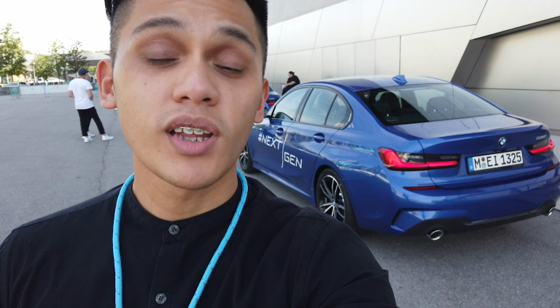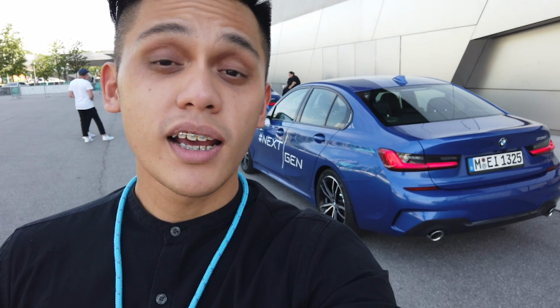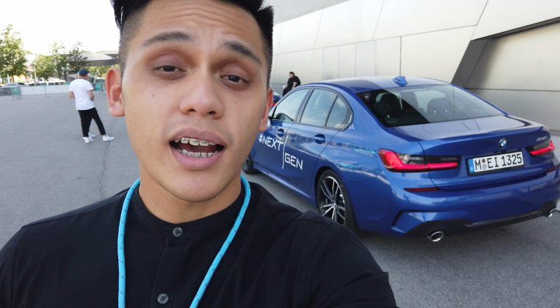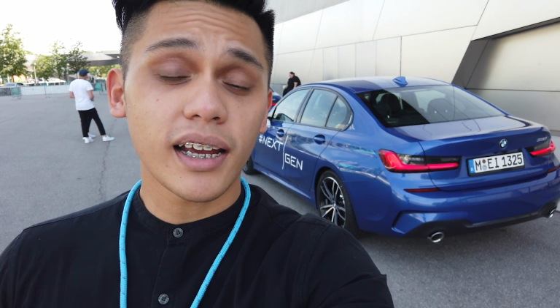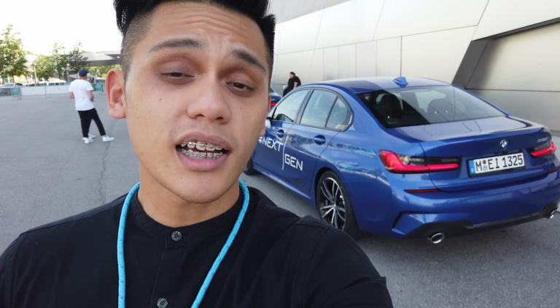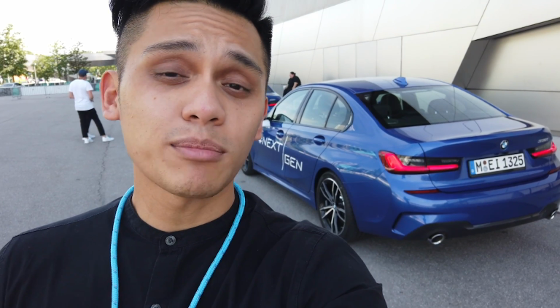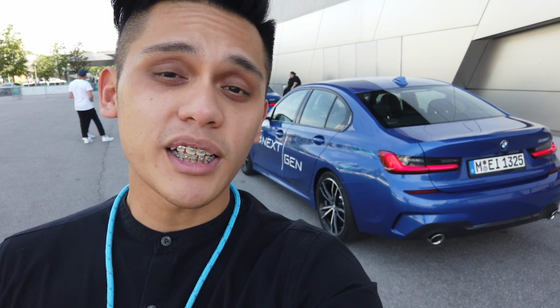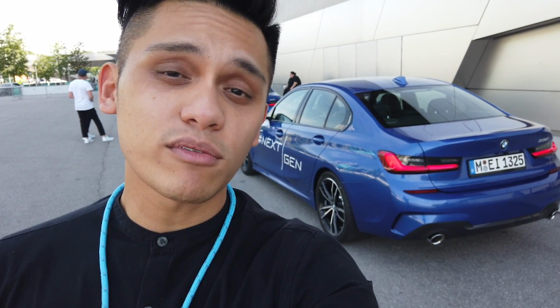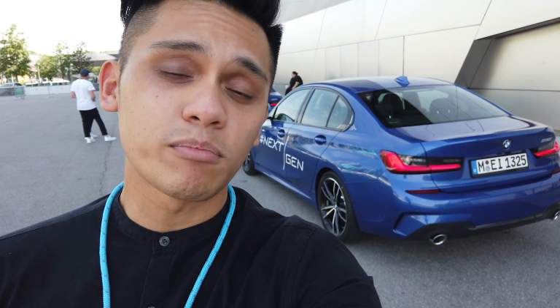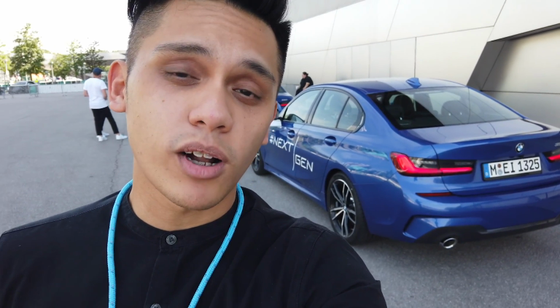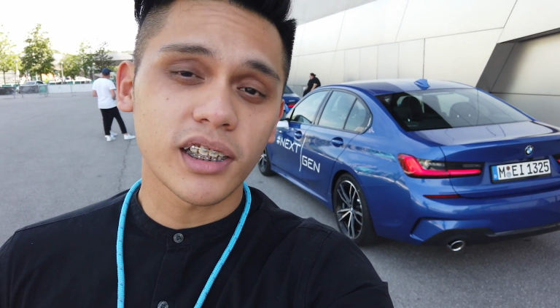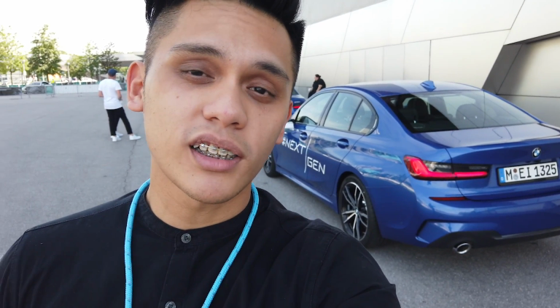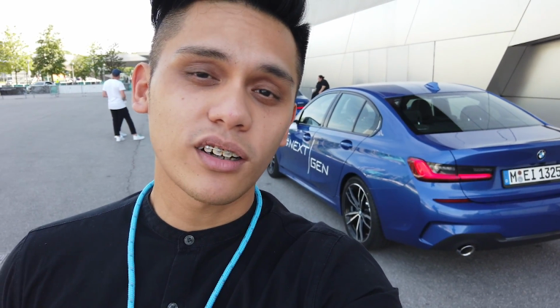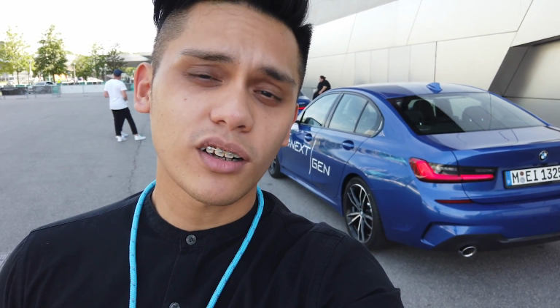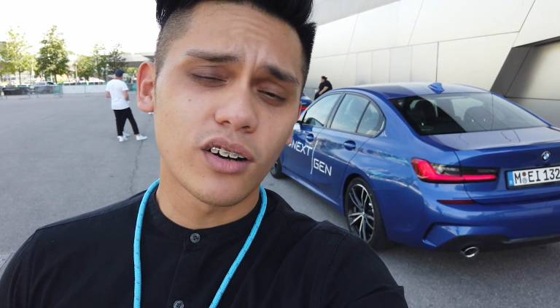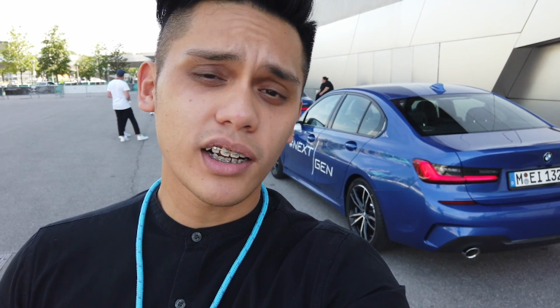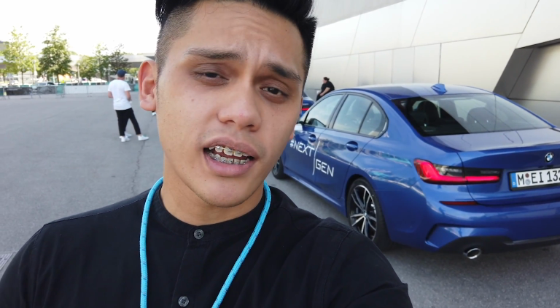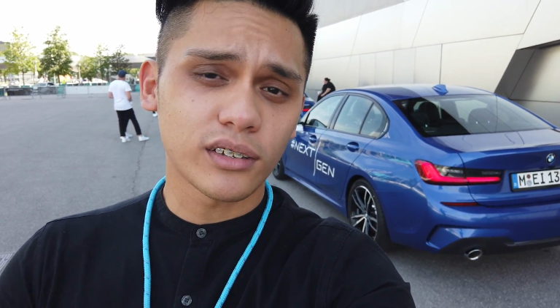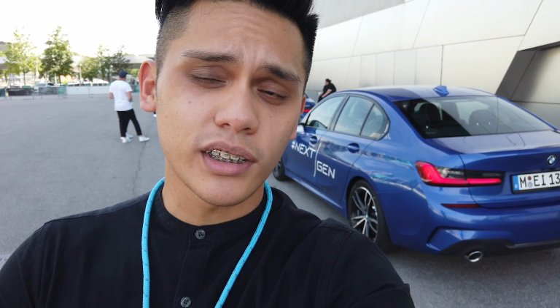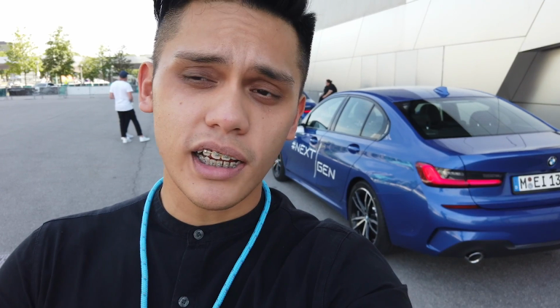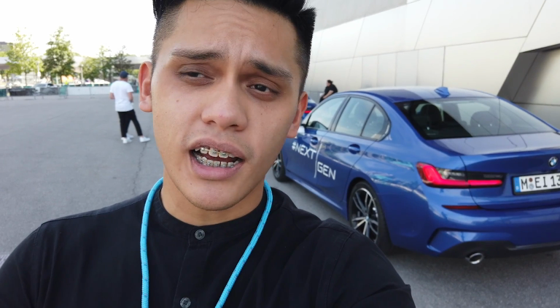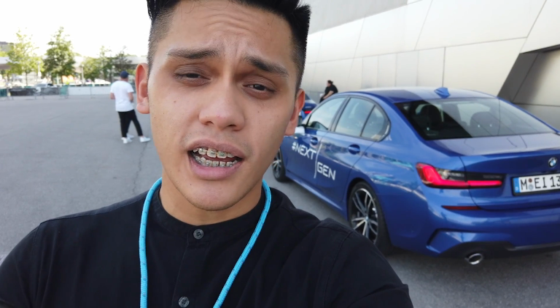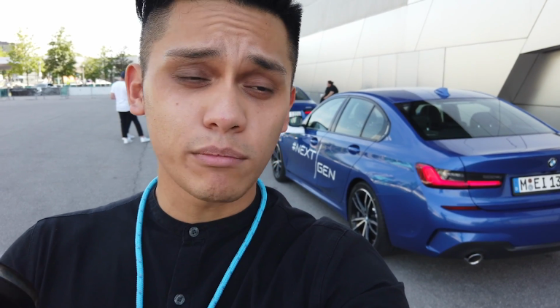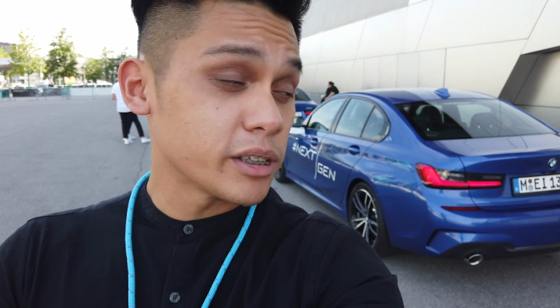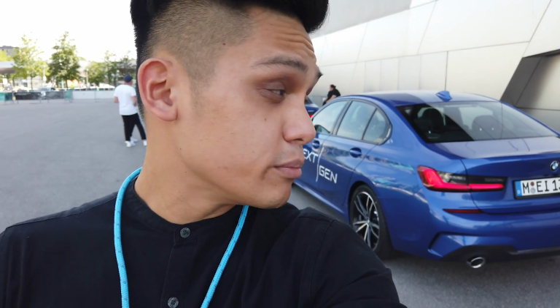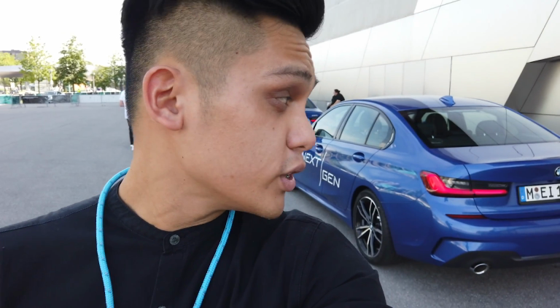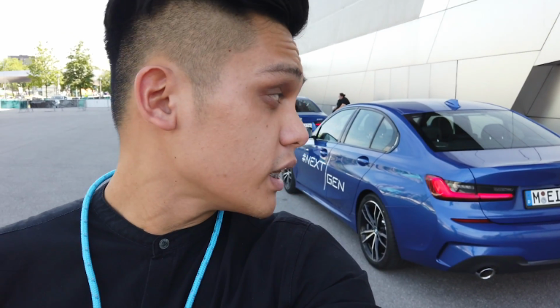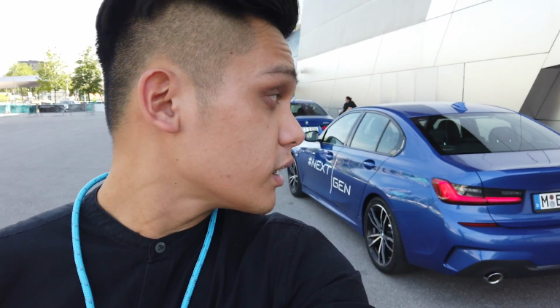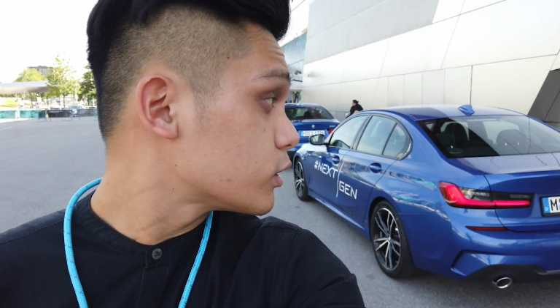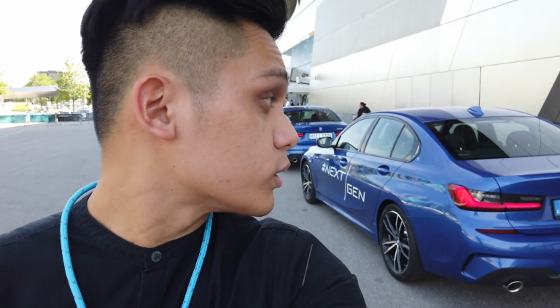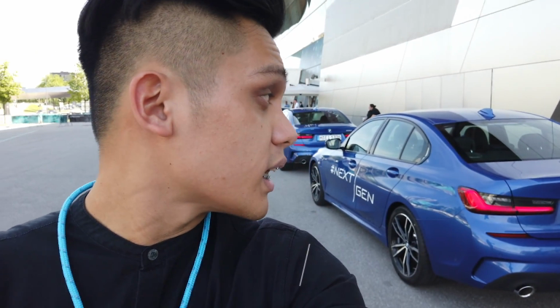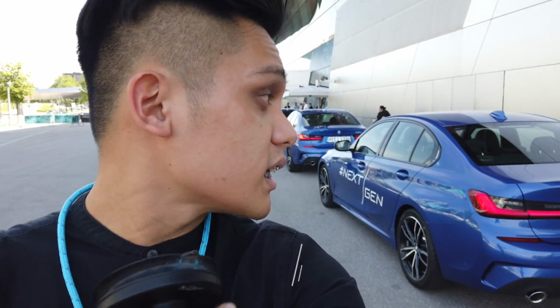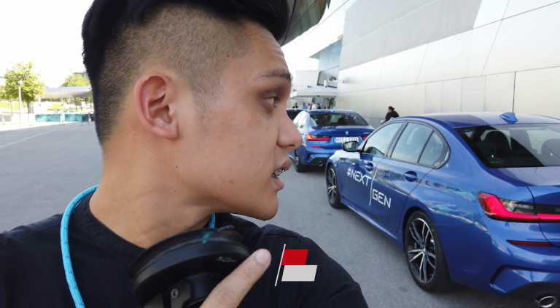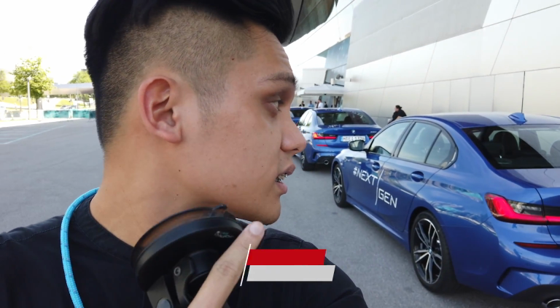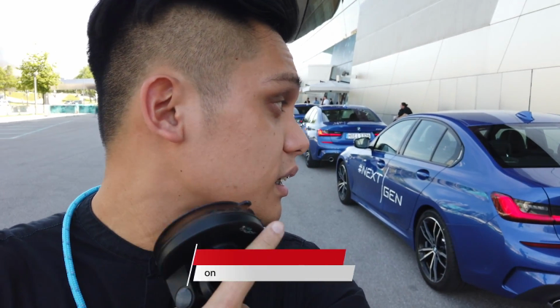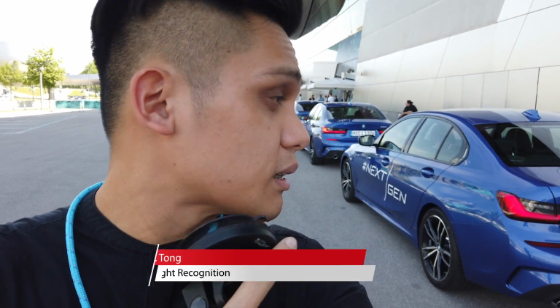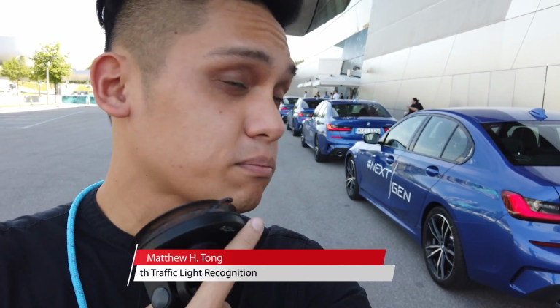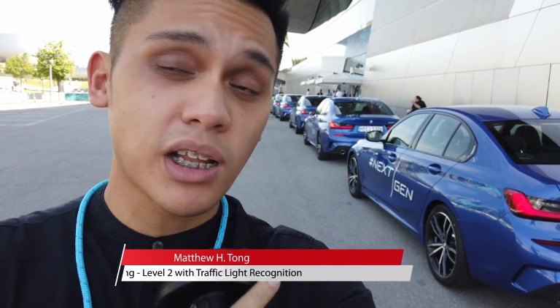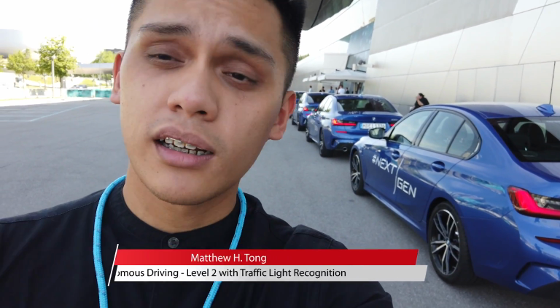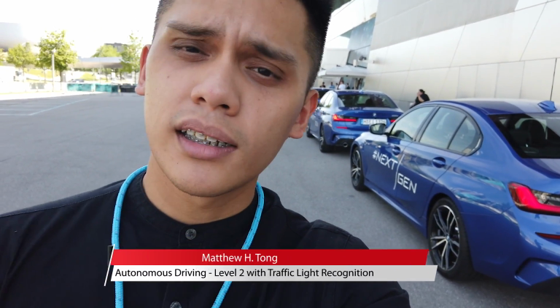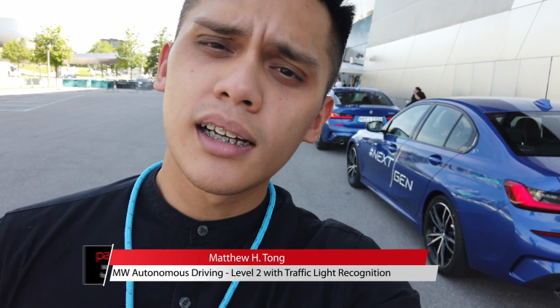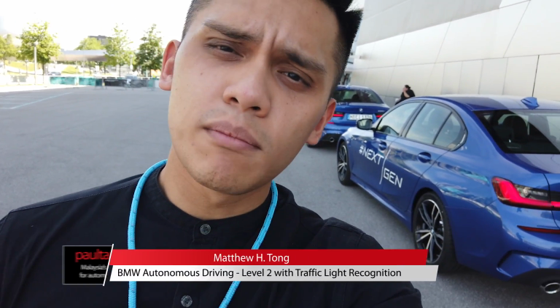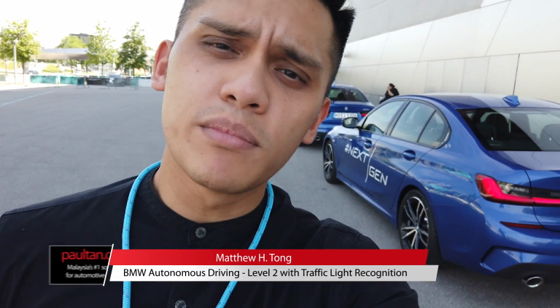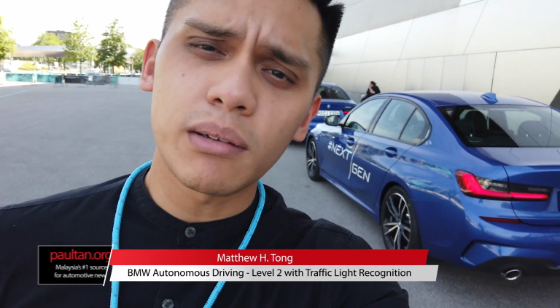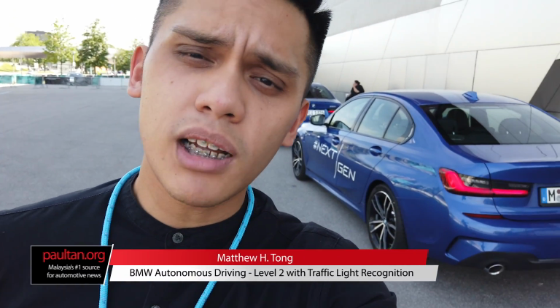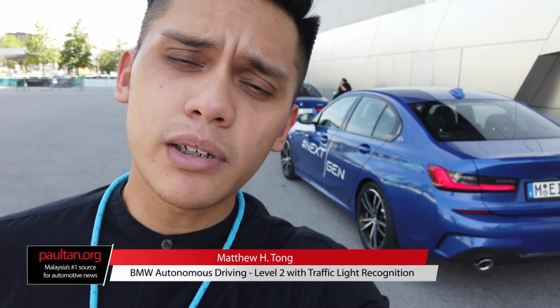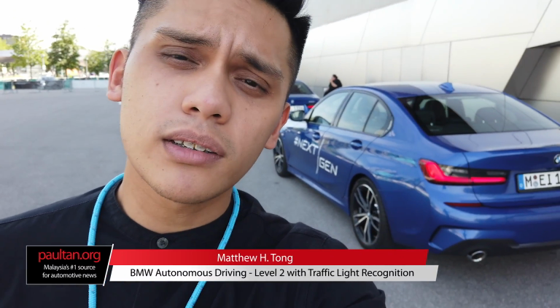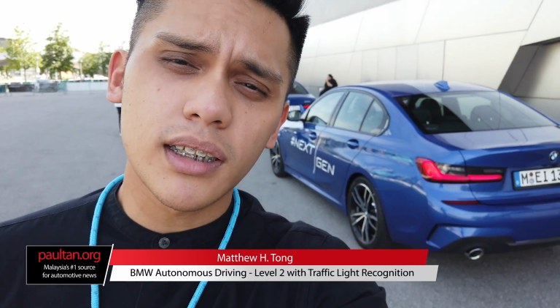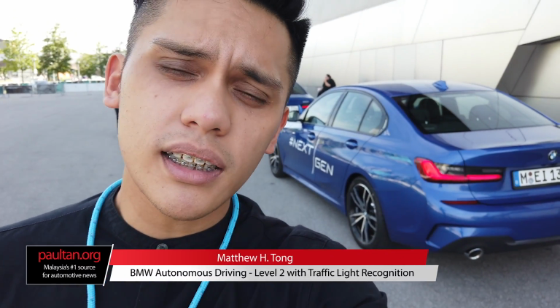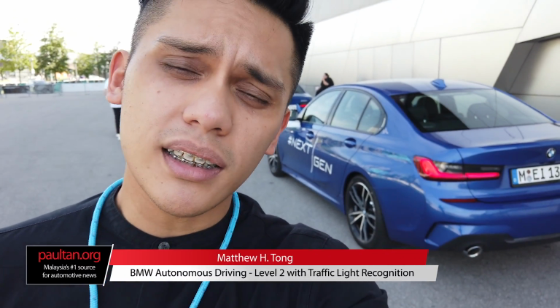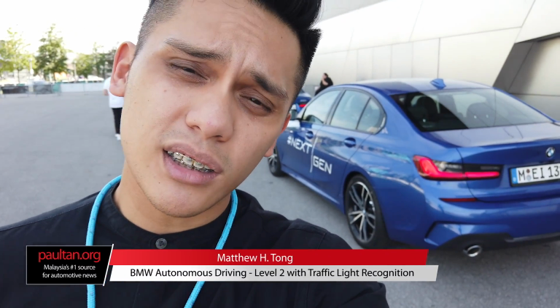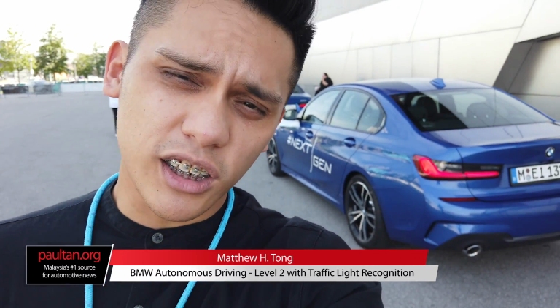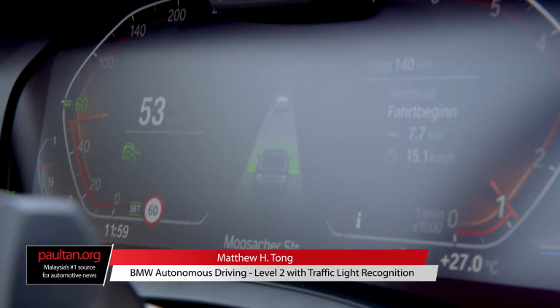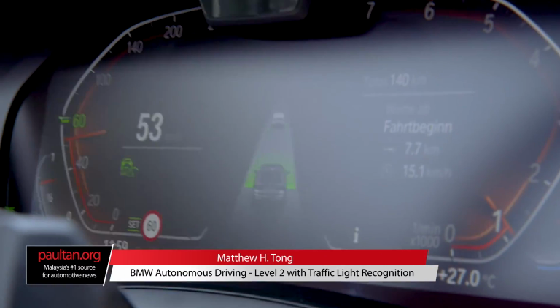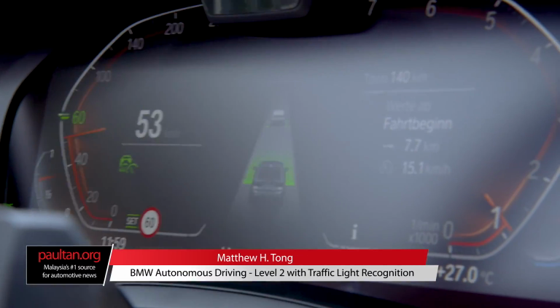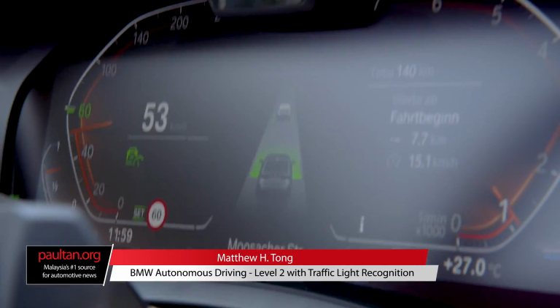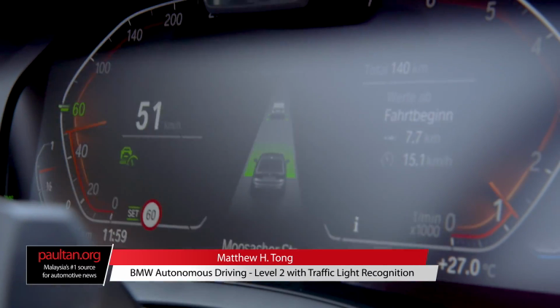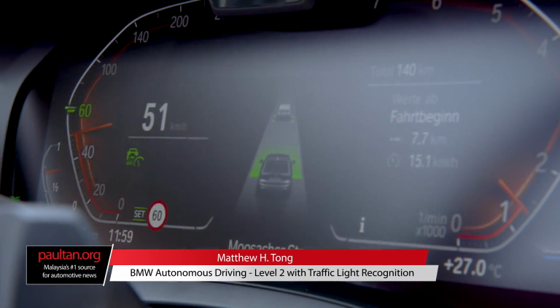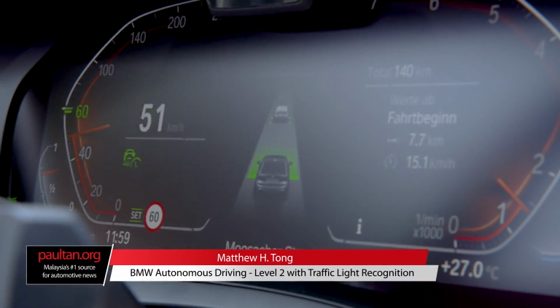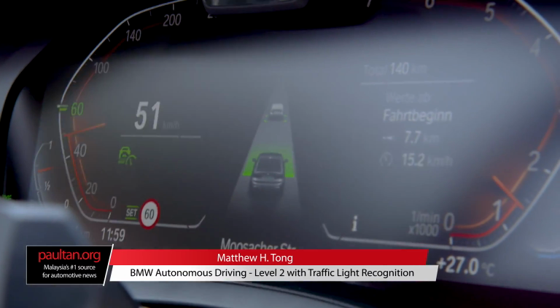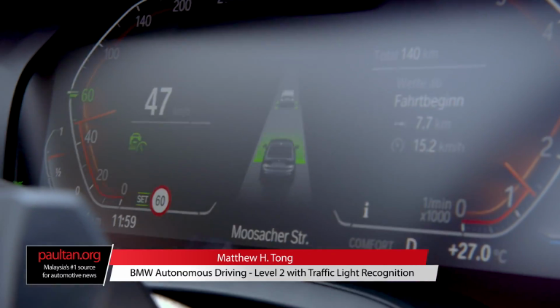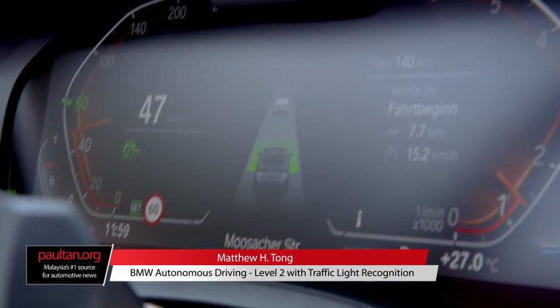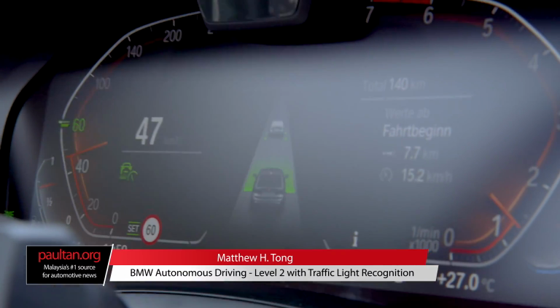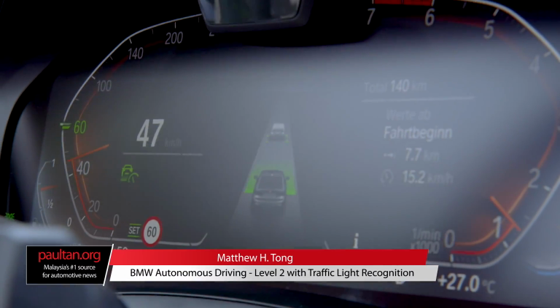Hi guys, Matt here from PaulTan.org and today I am in Munich to test BMW's latest autonomous driving system.